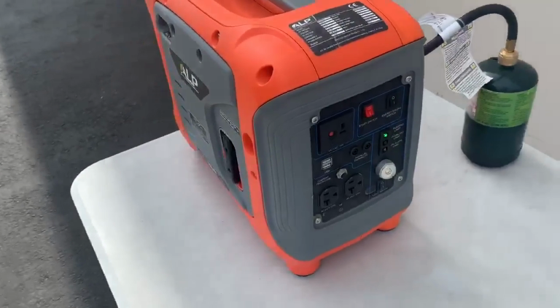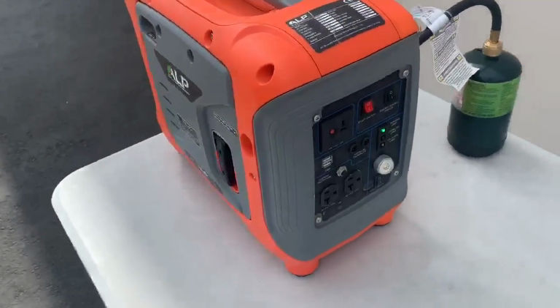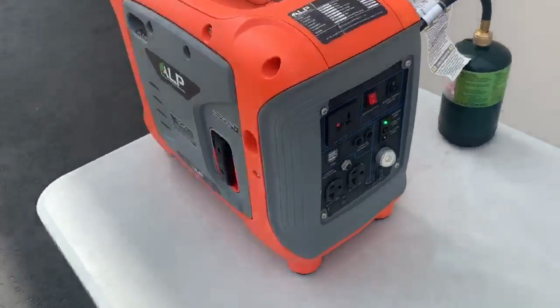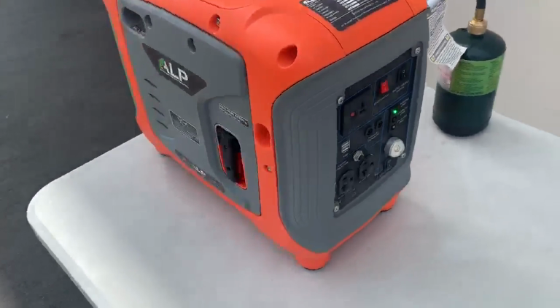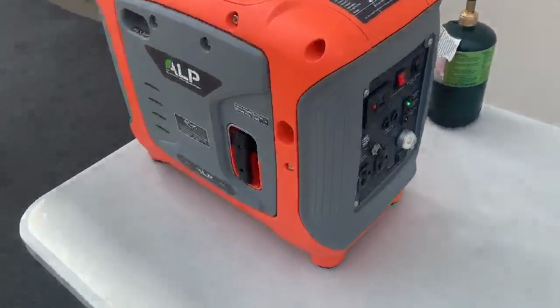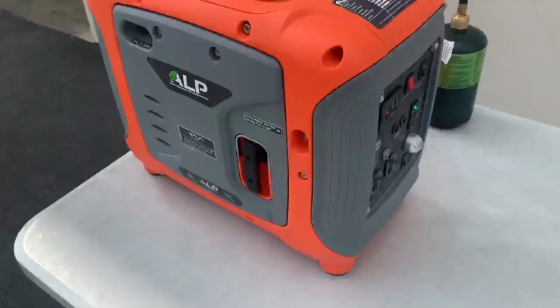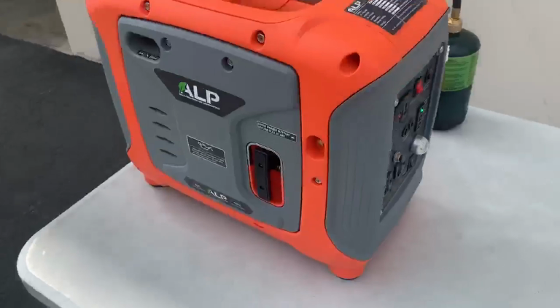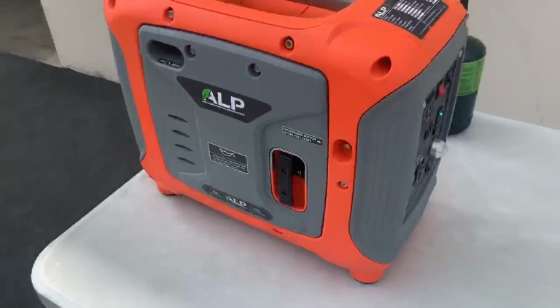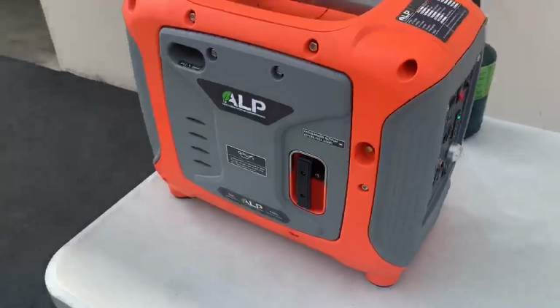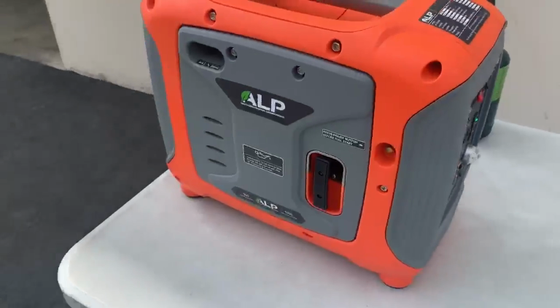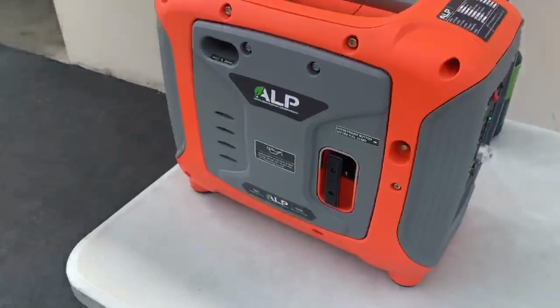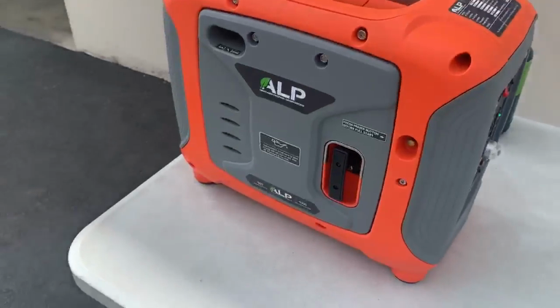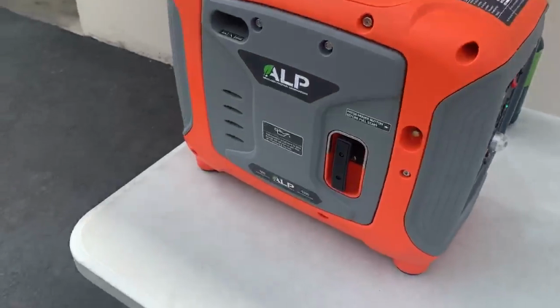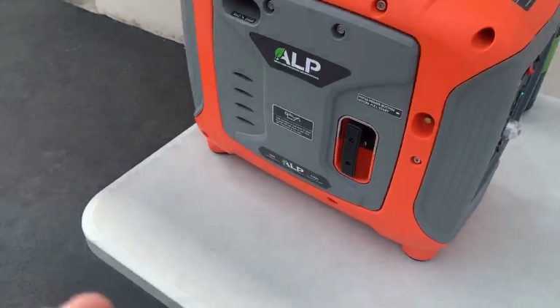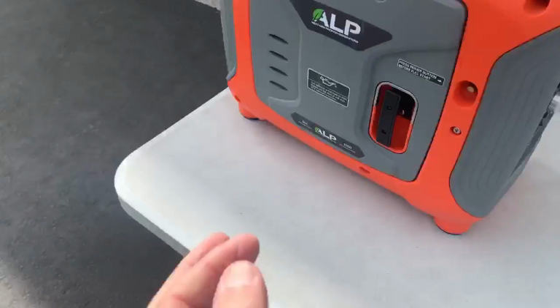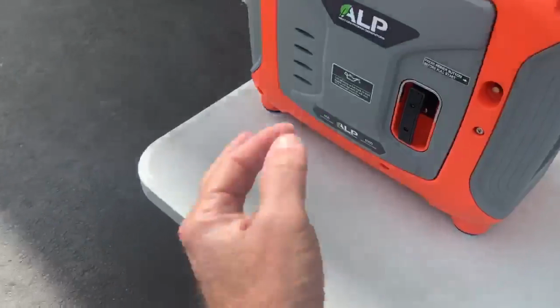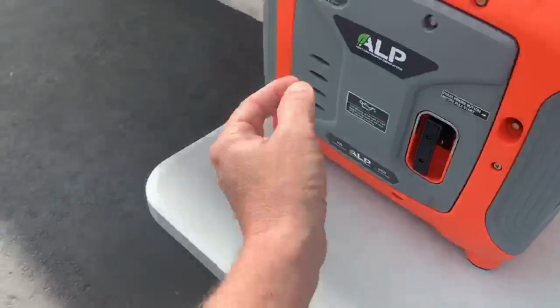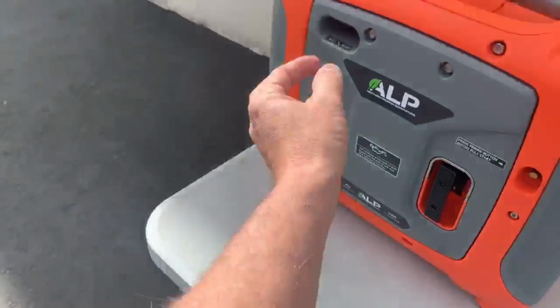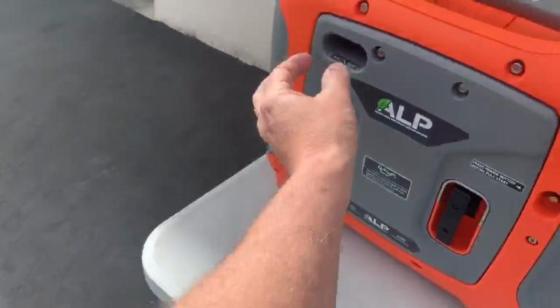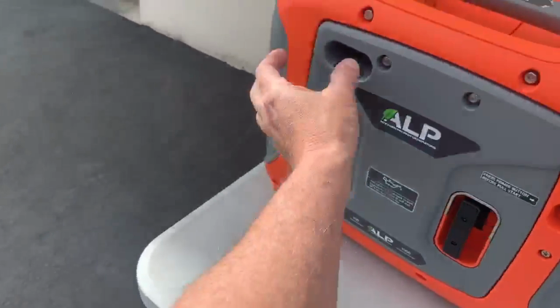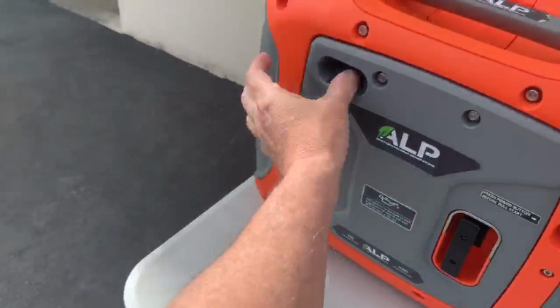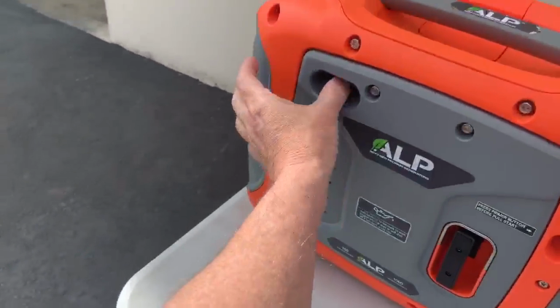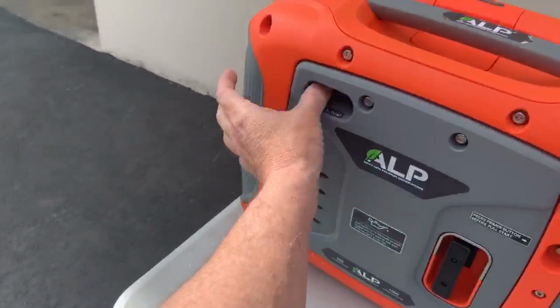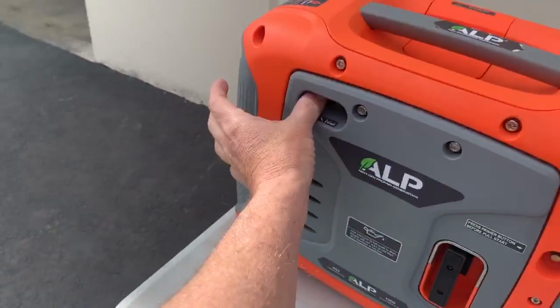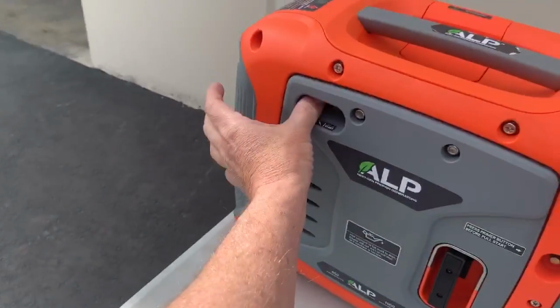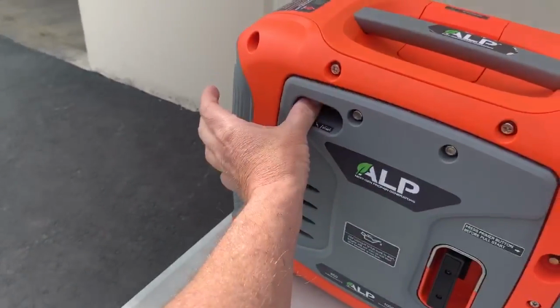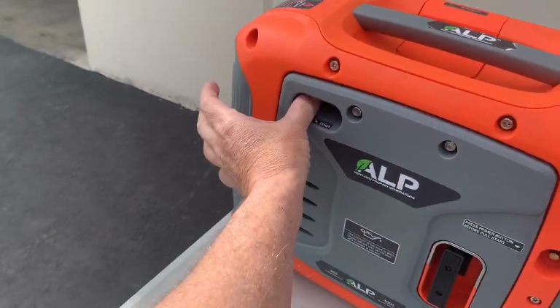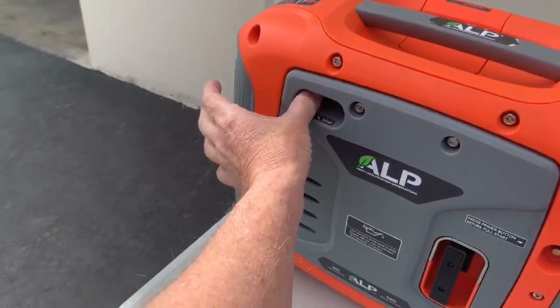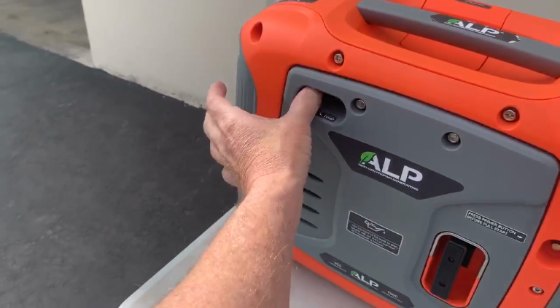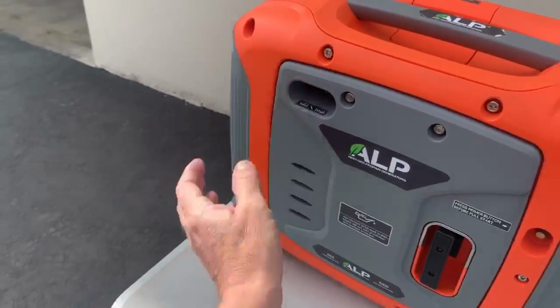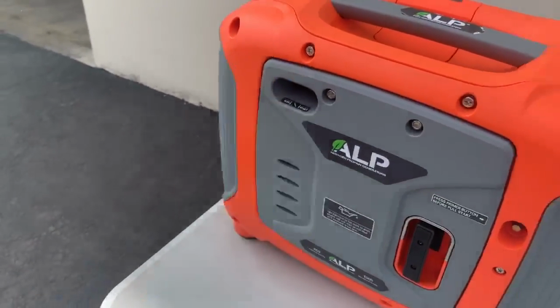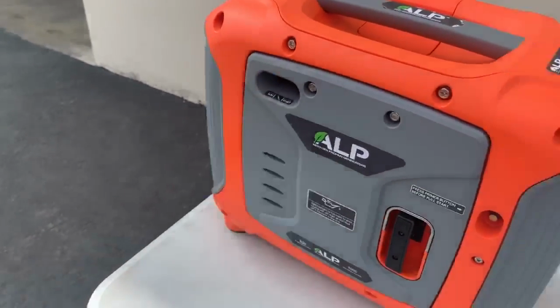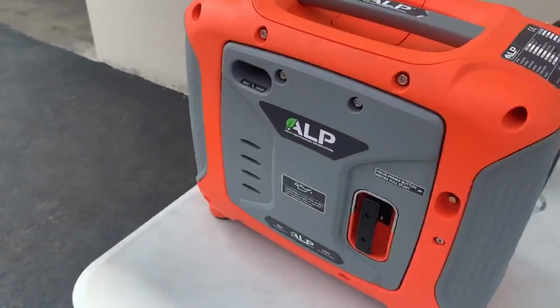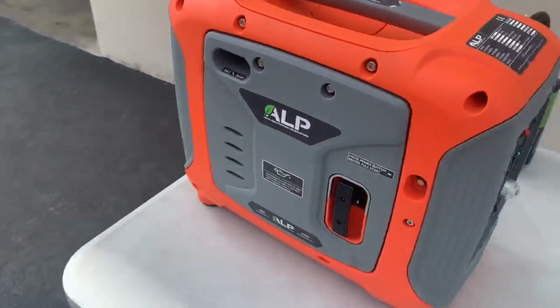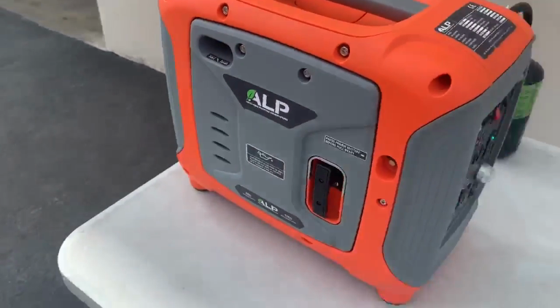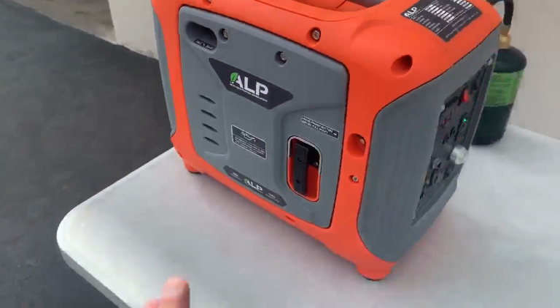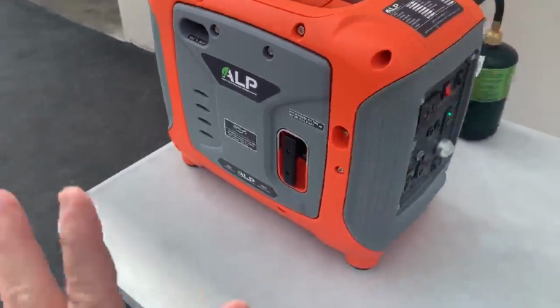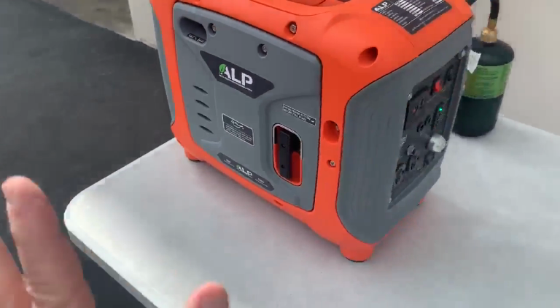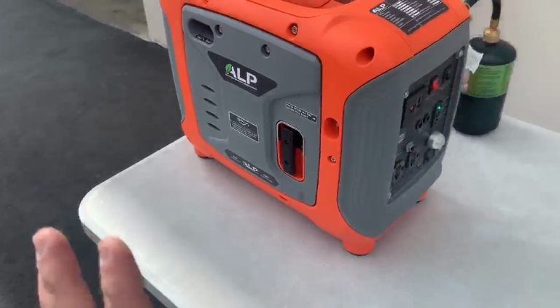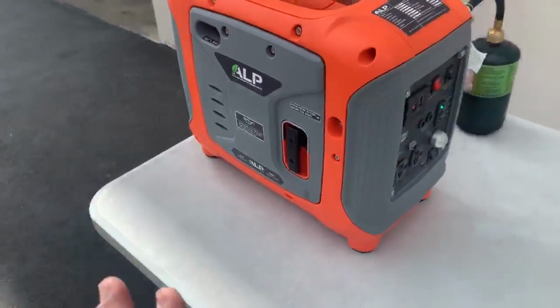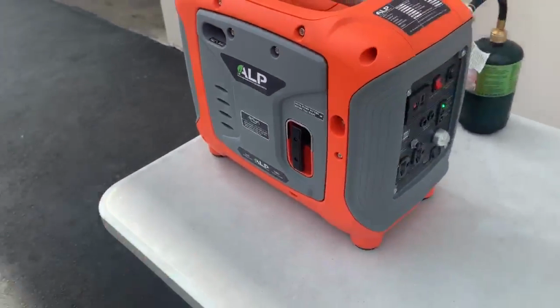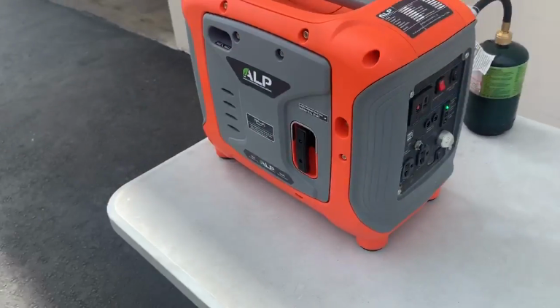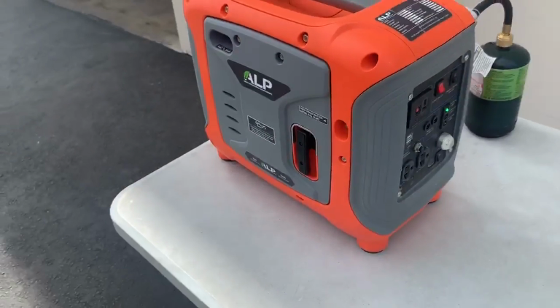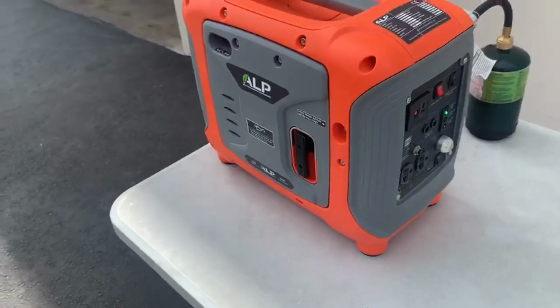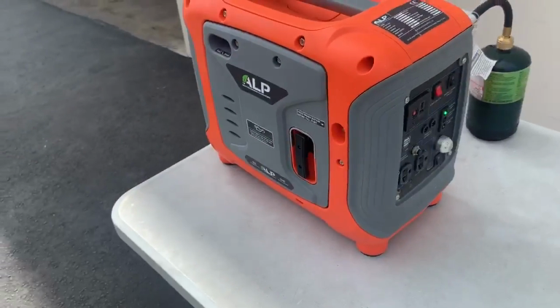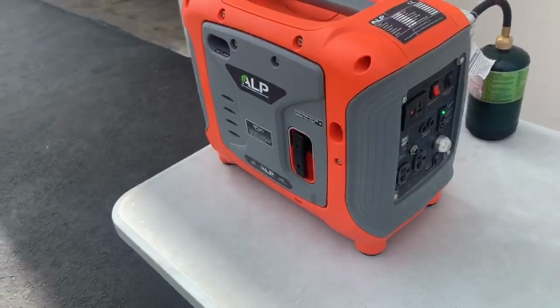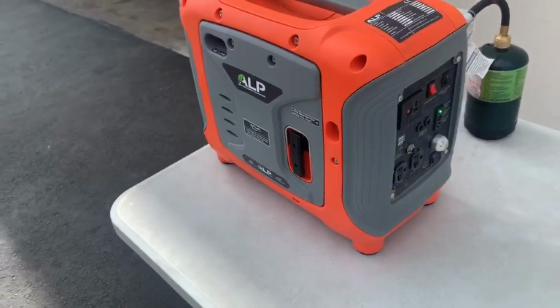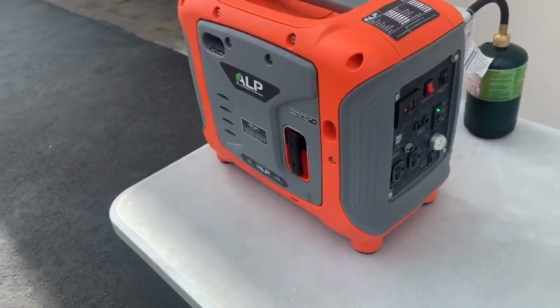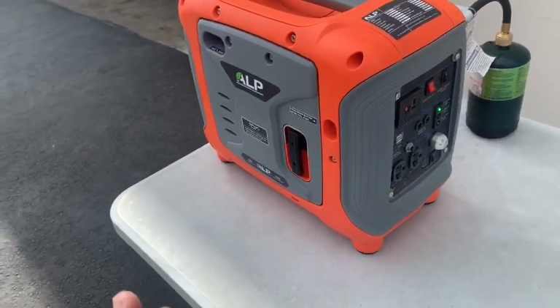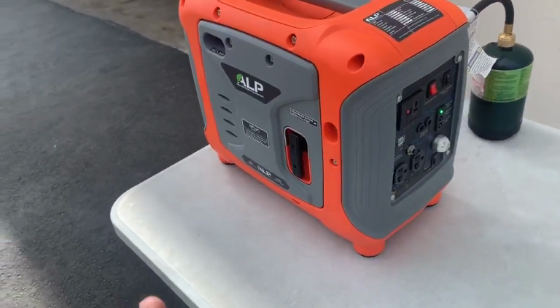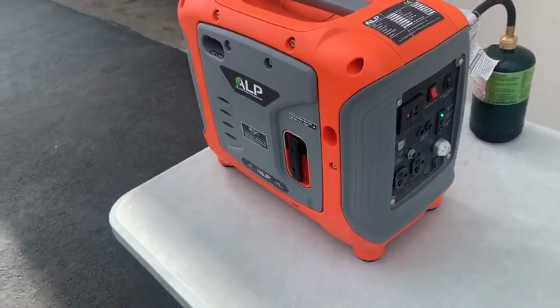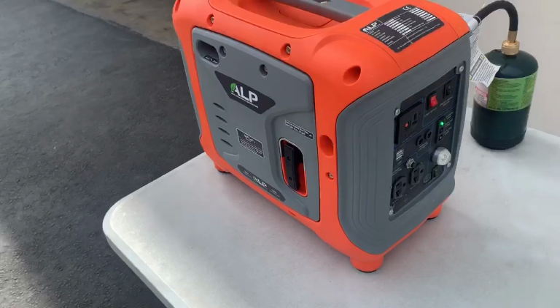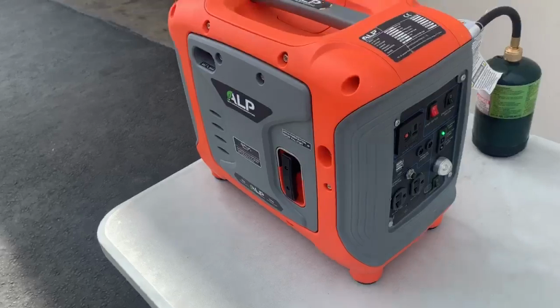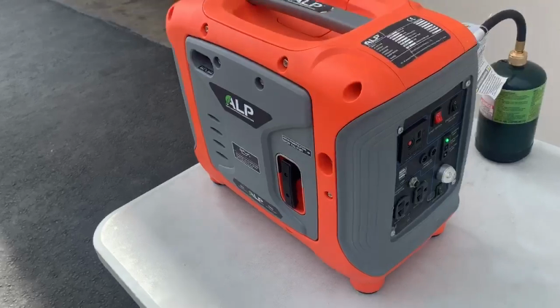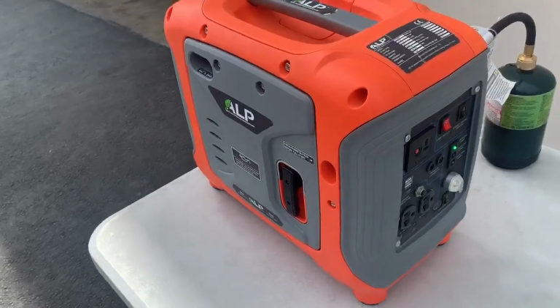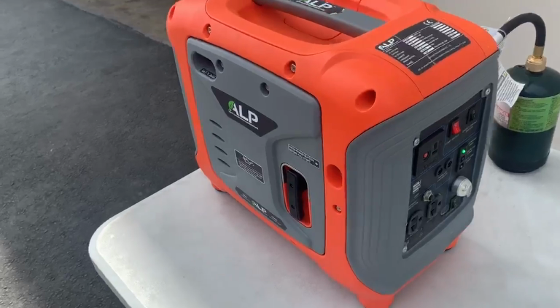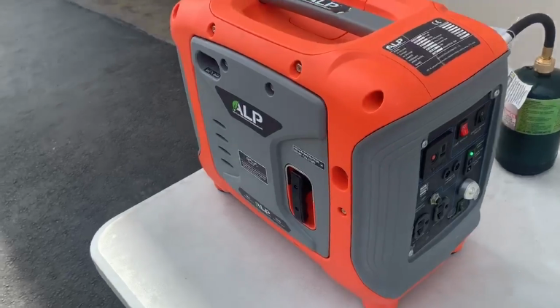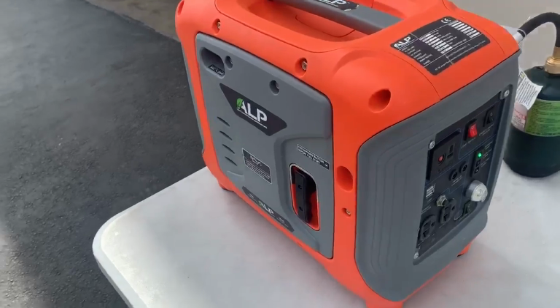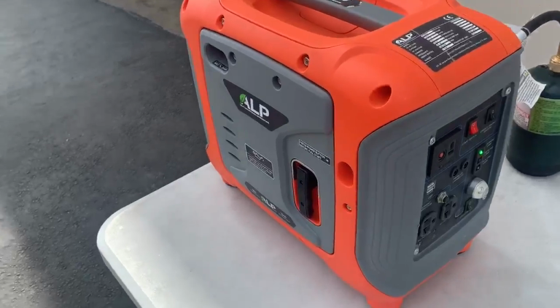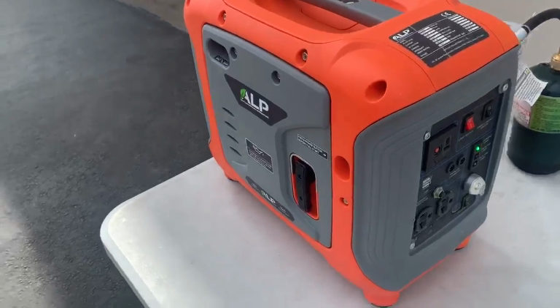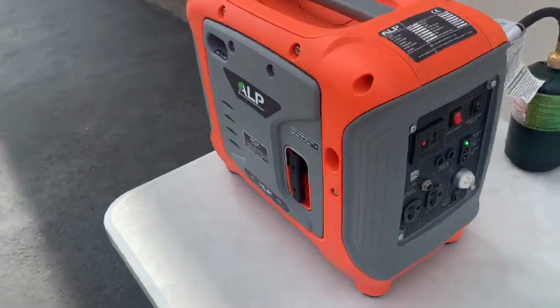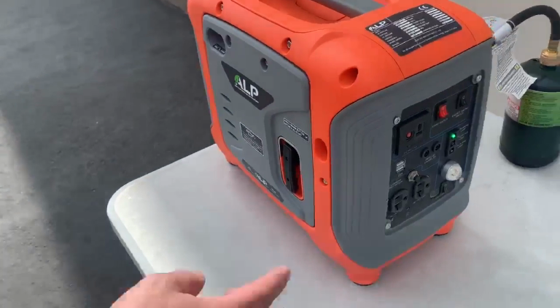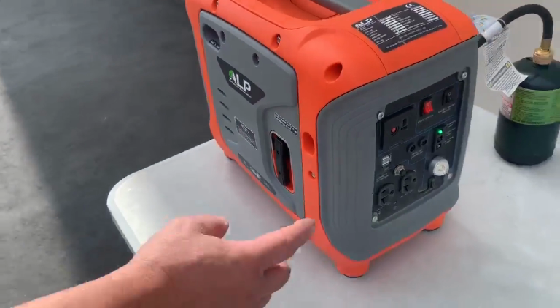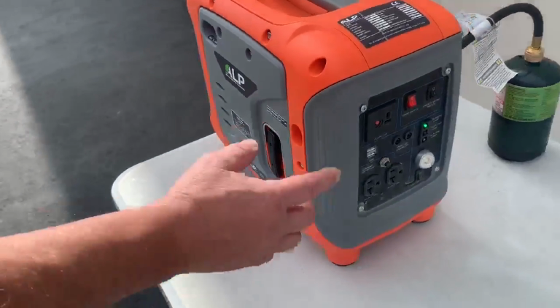That's all there is to it. It's running — turn the choke off, and it's that simple.